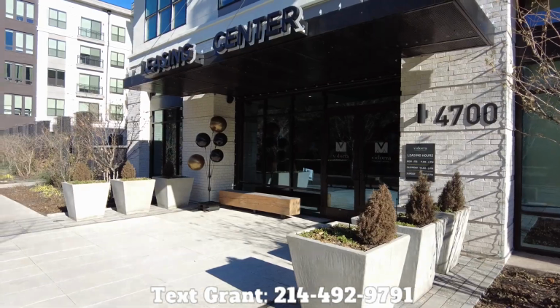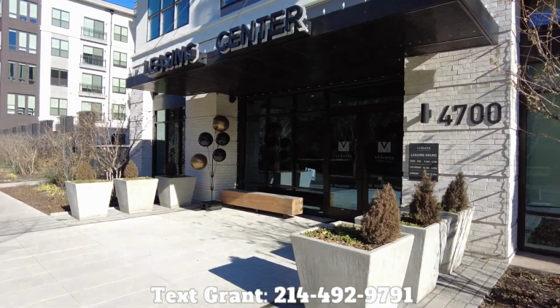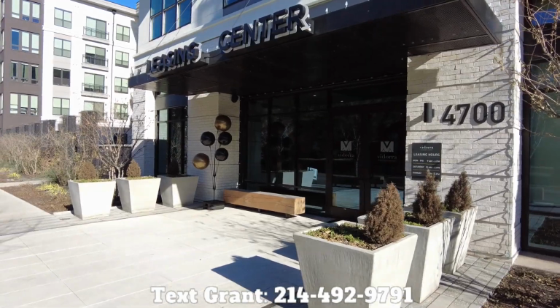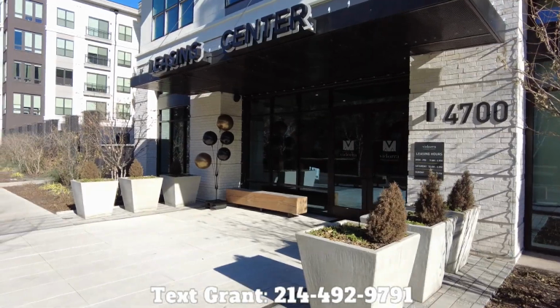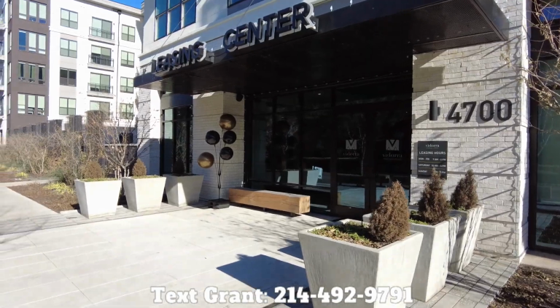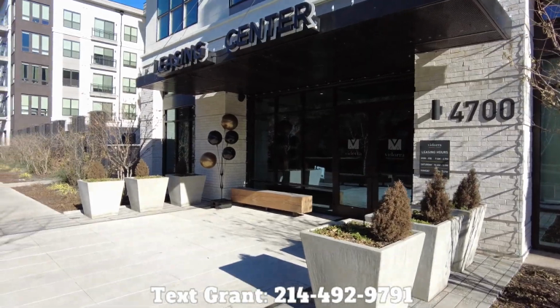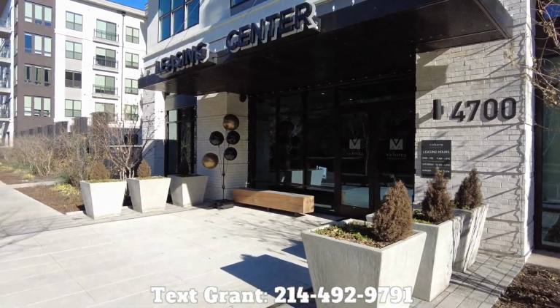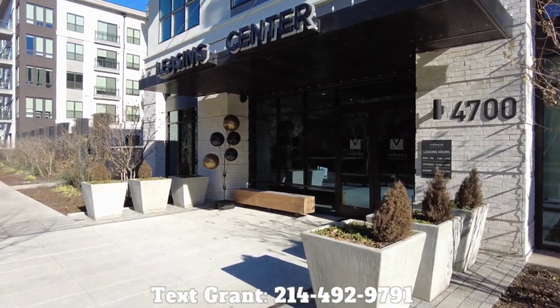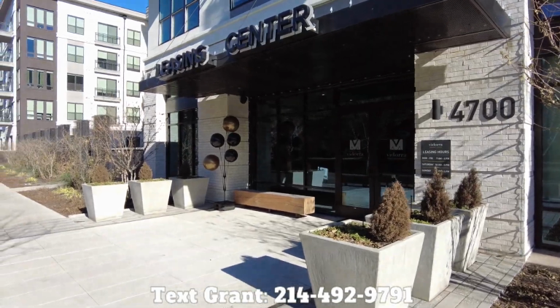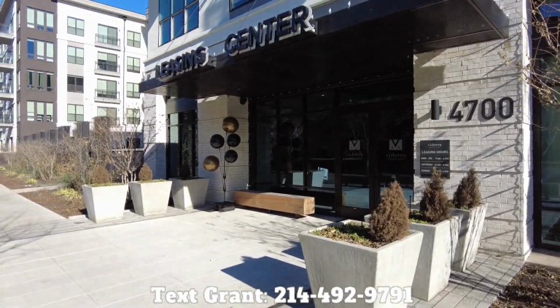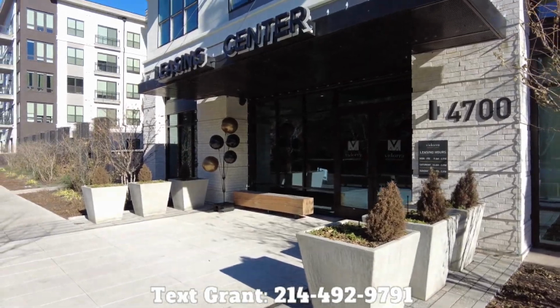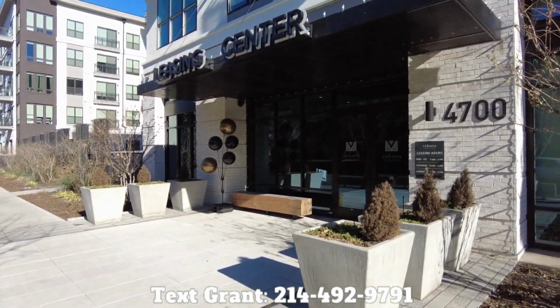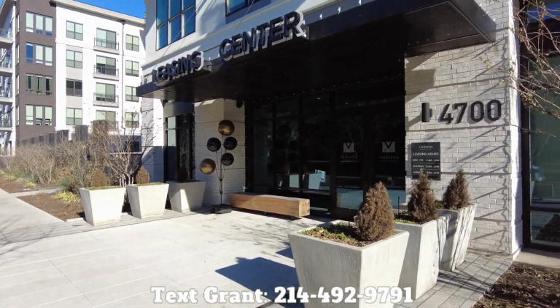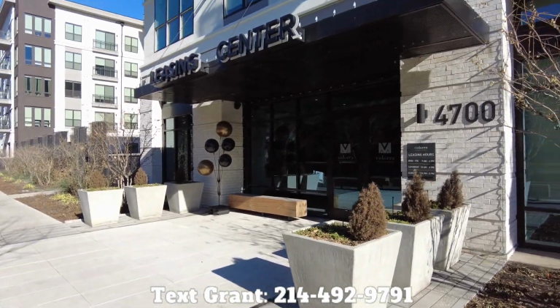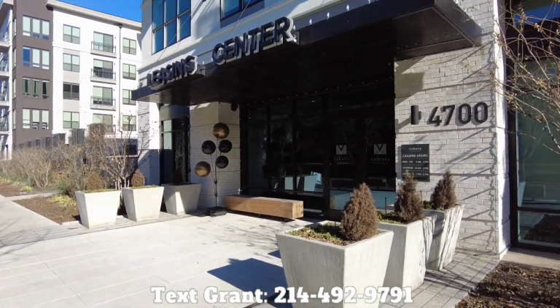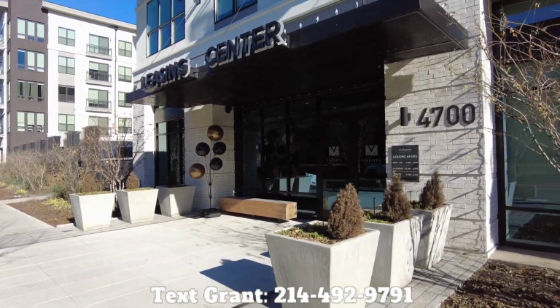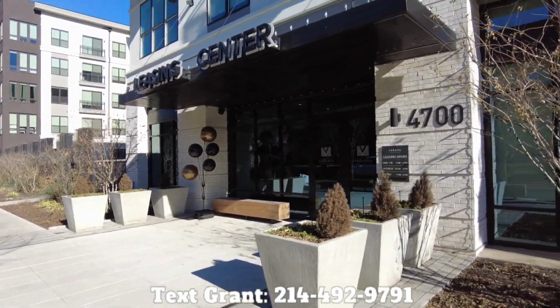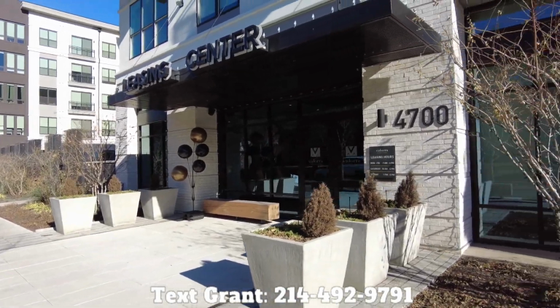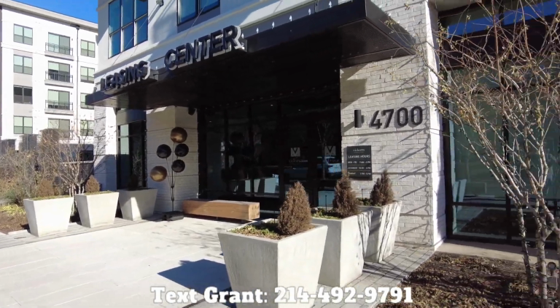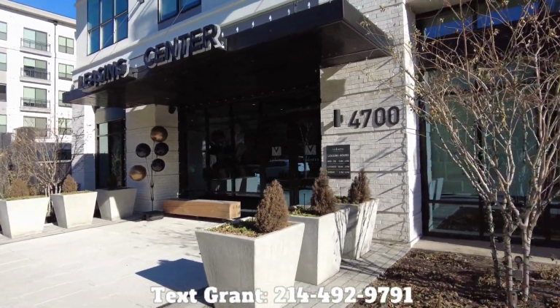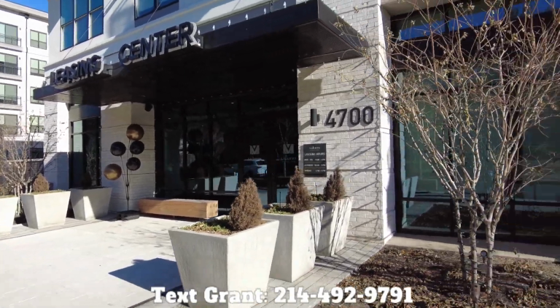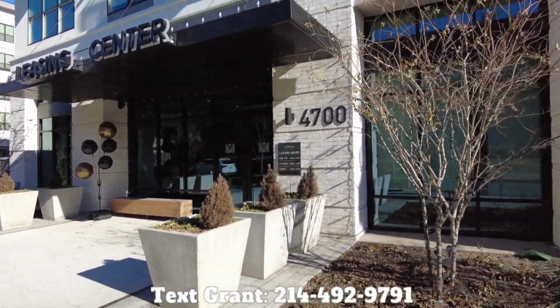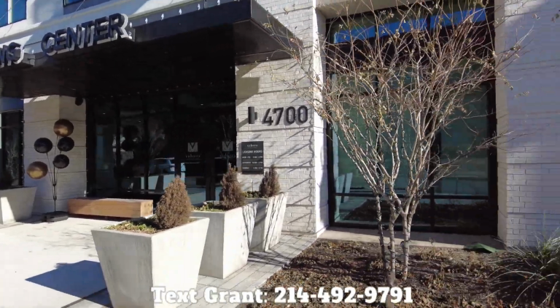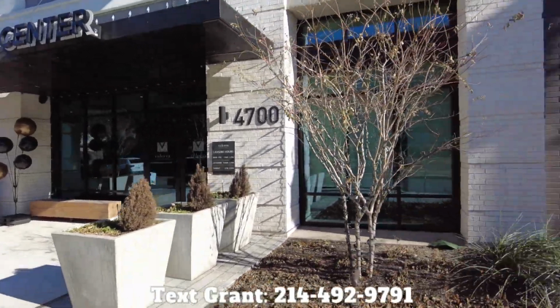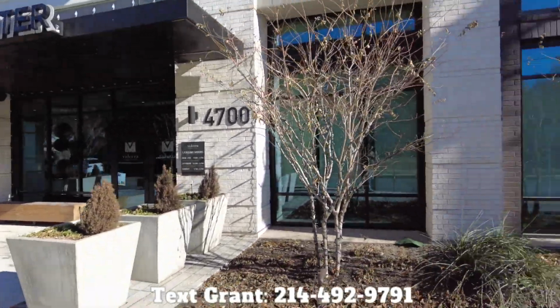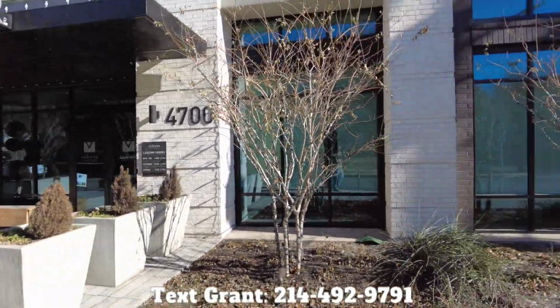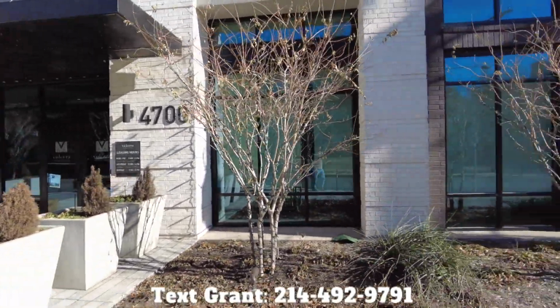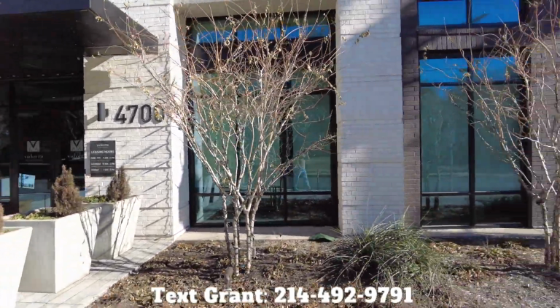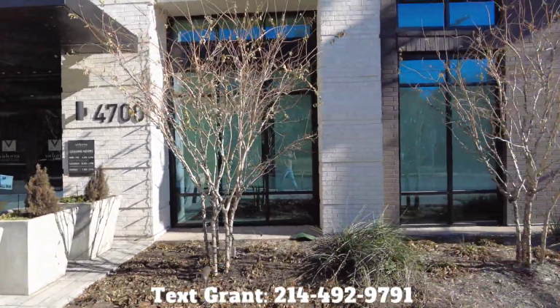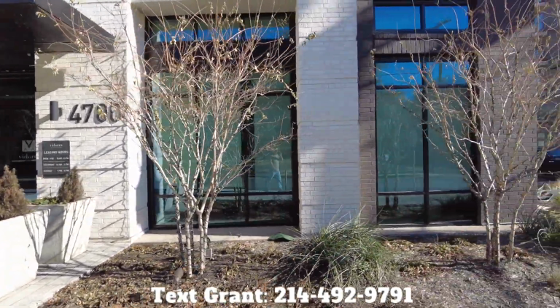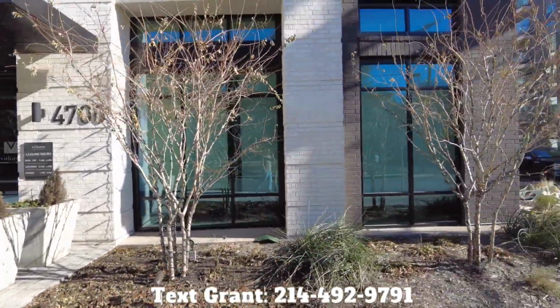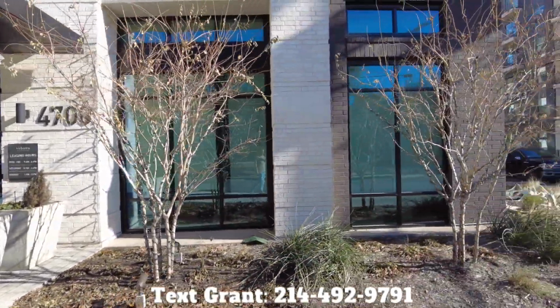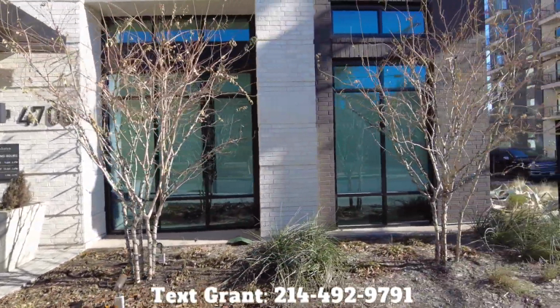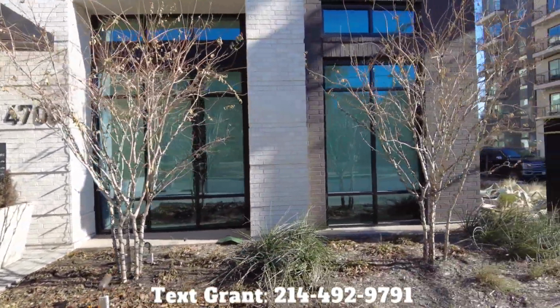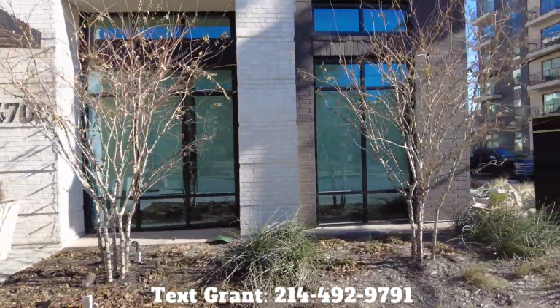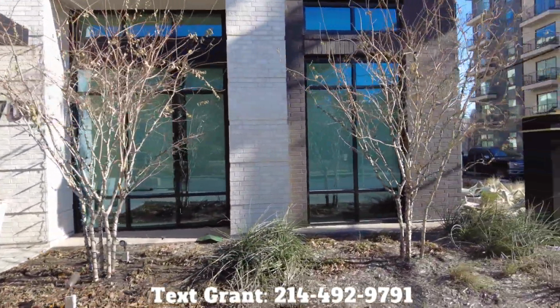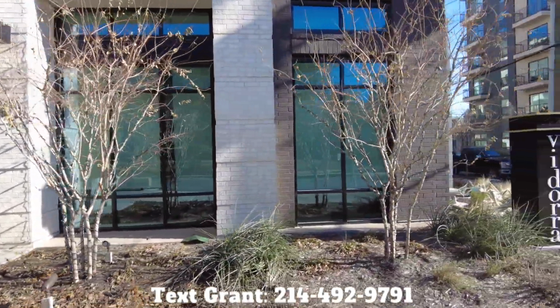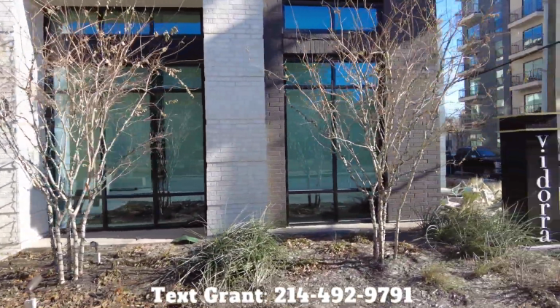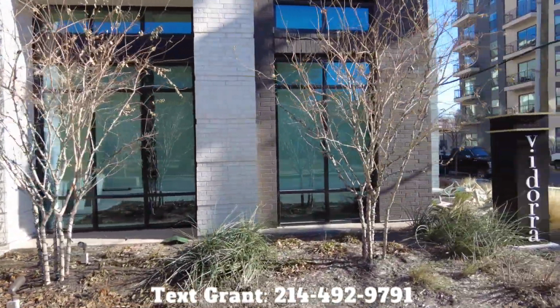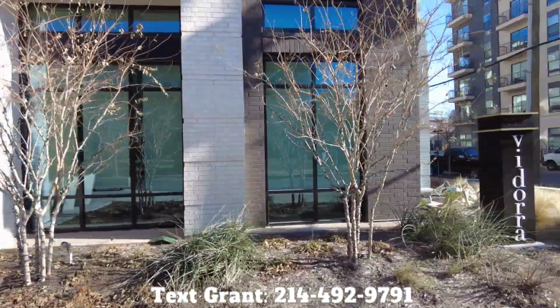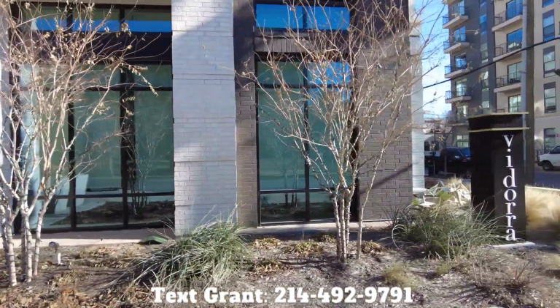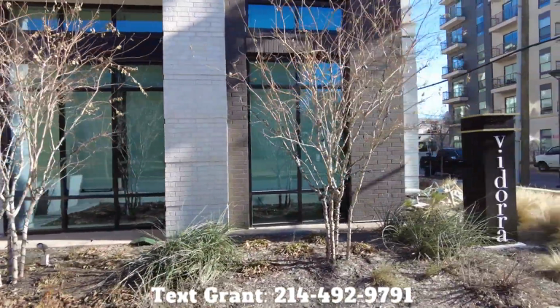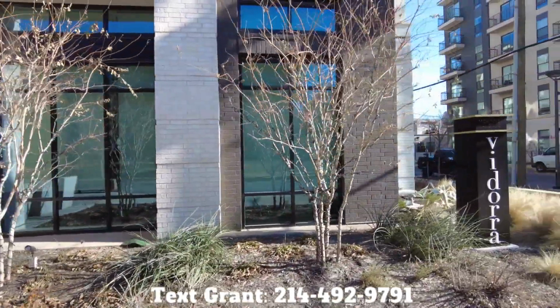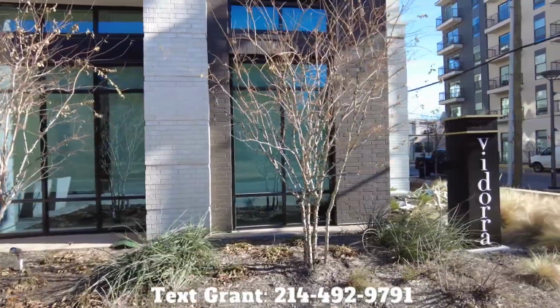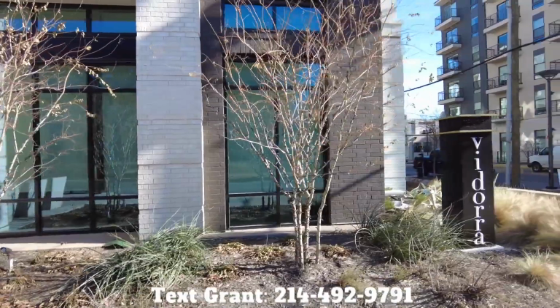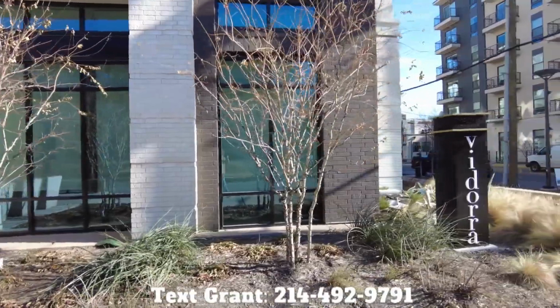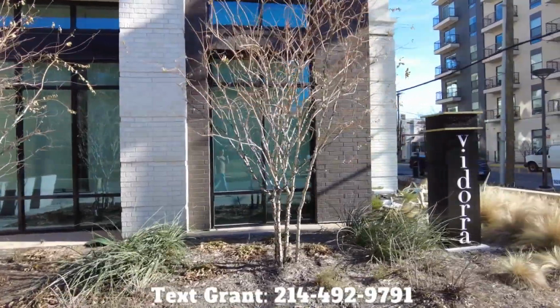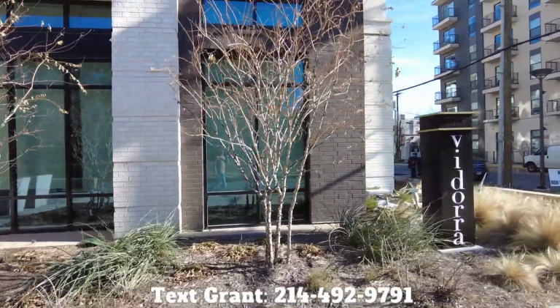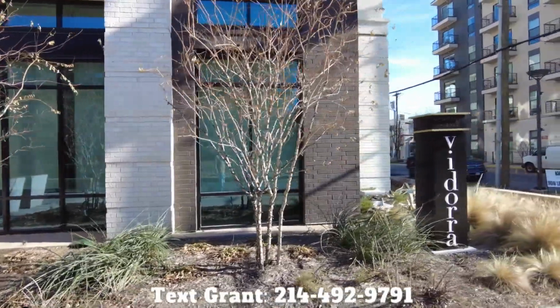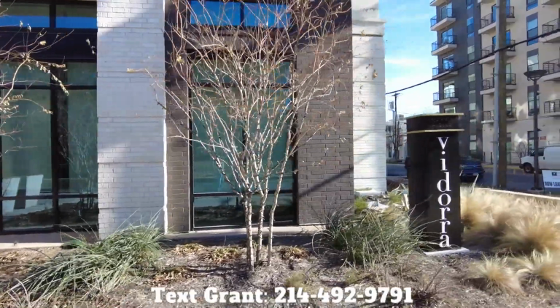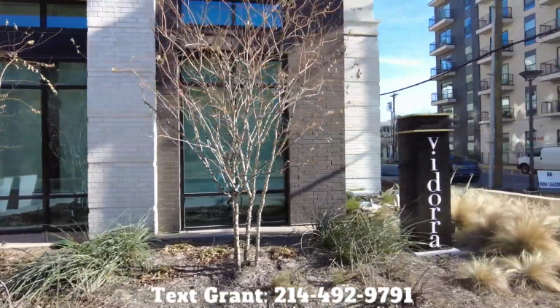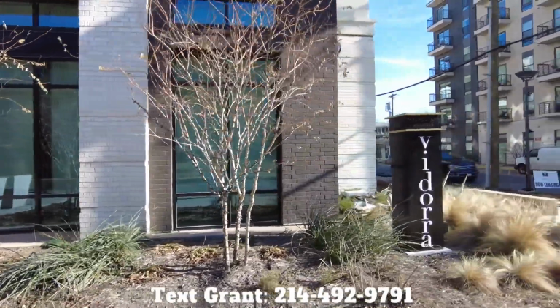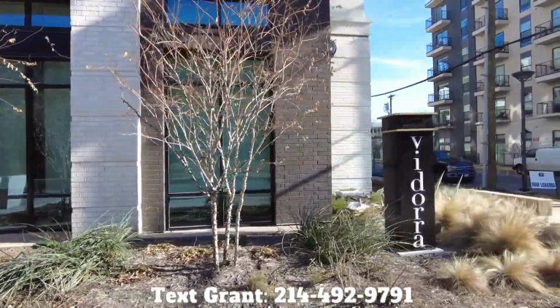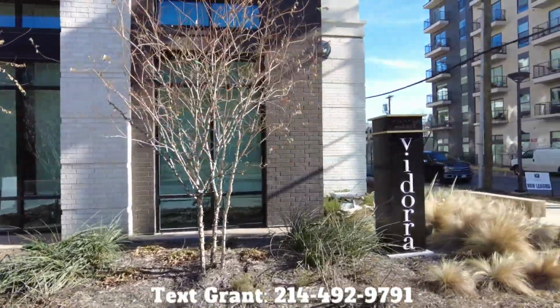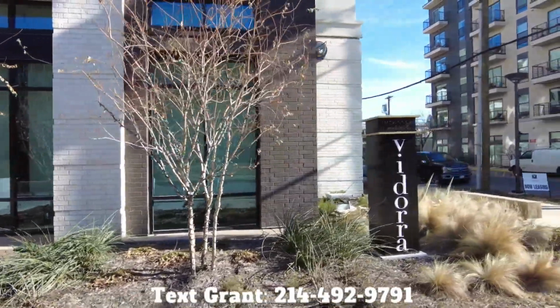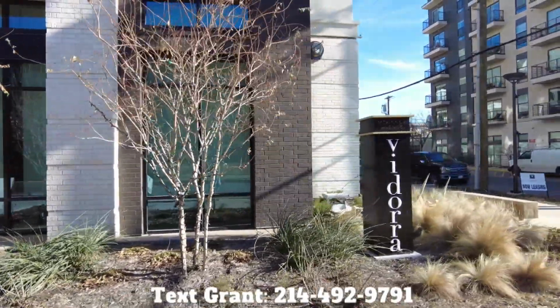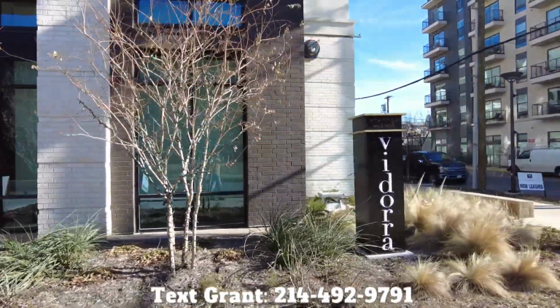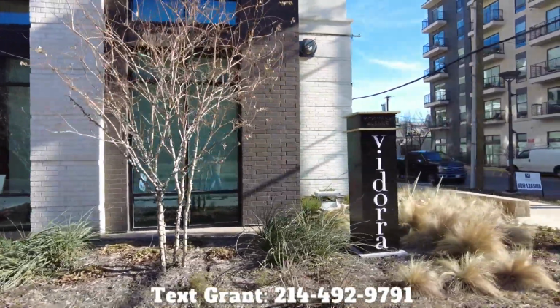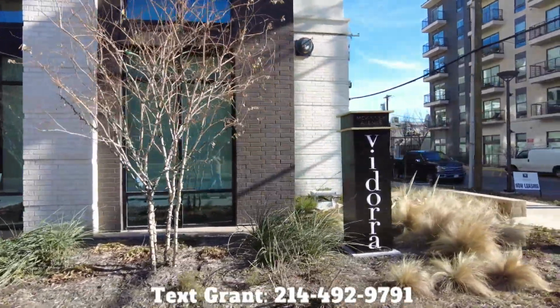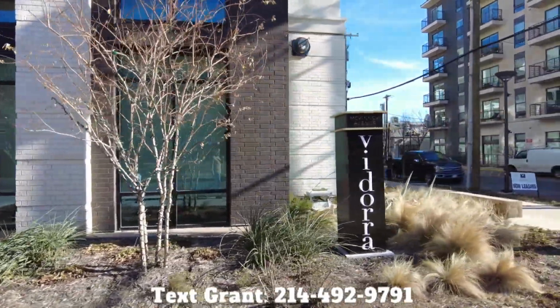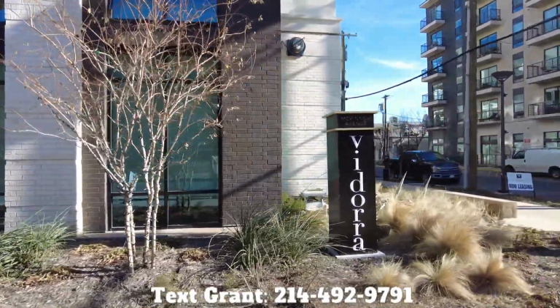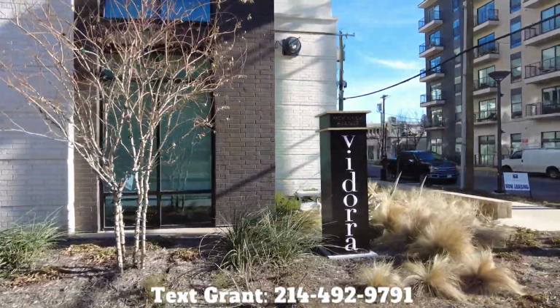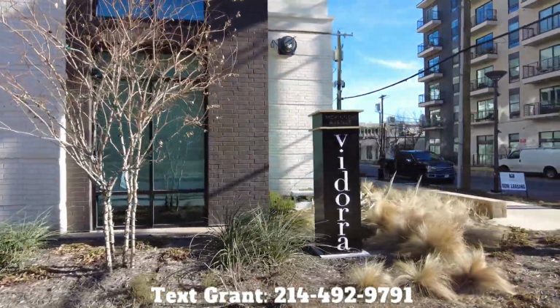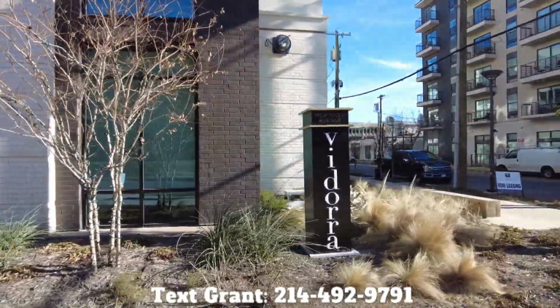Howdy y'all, this is Graham Beinem. I'm with Uptown 101. We've got the fast, friendly, and 100% free service.